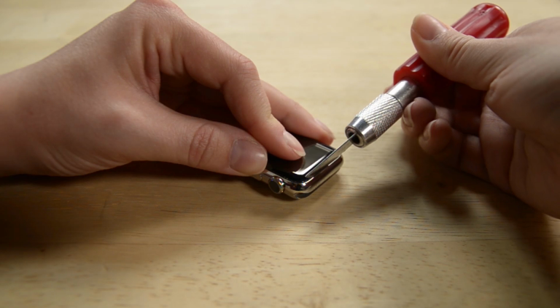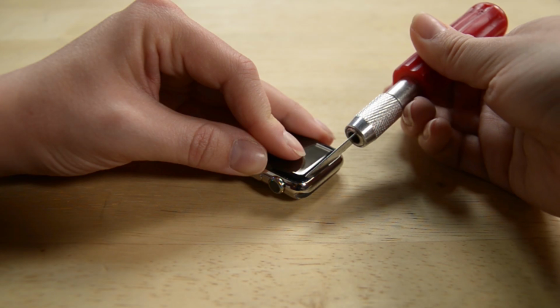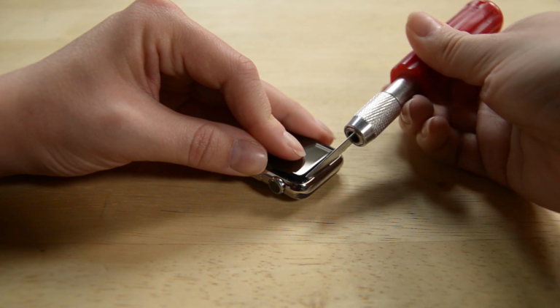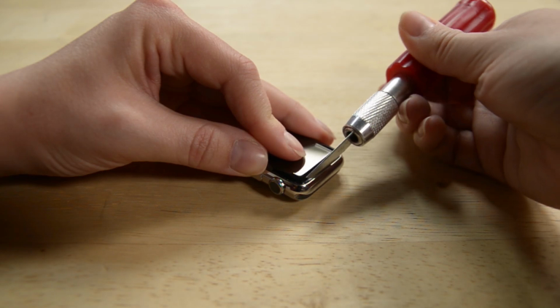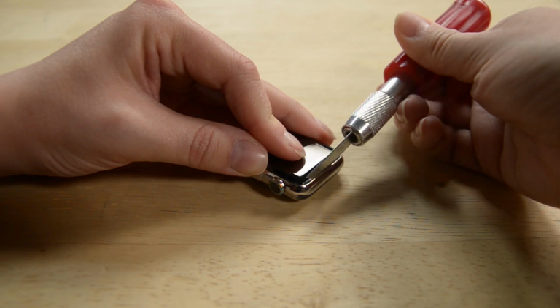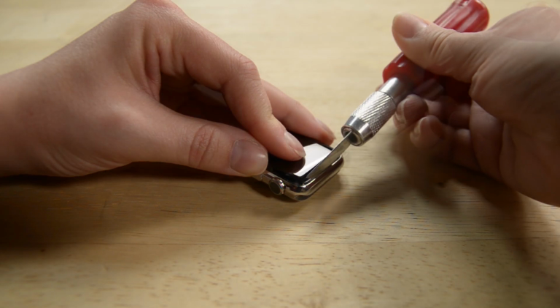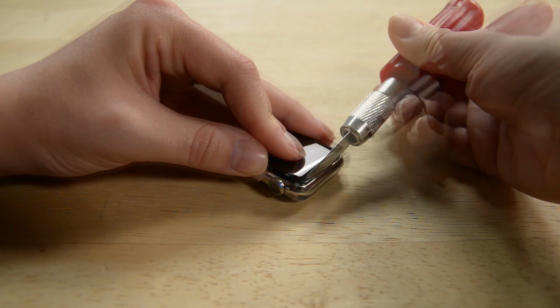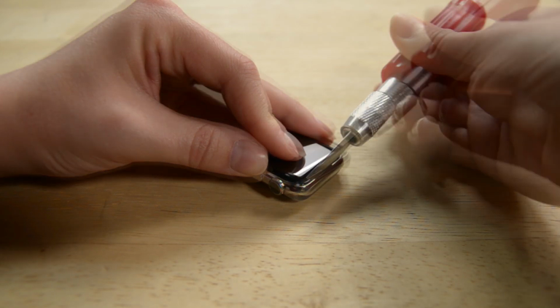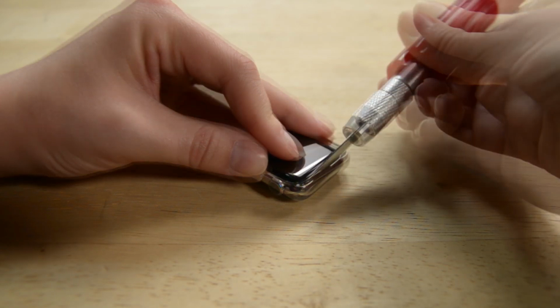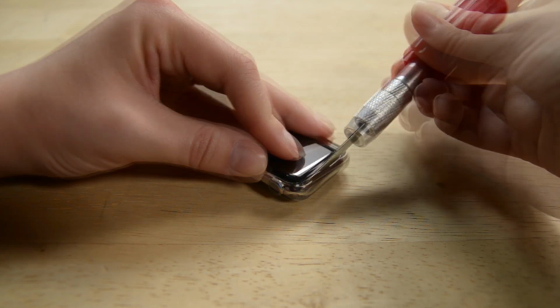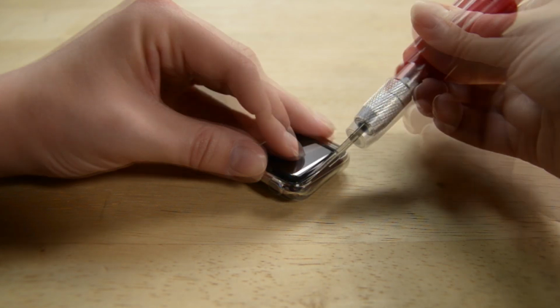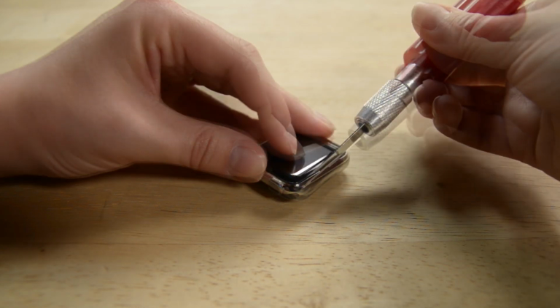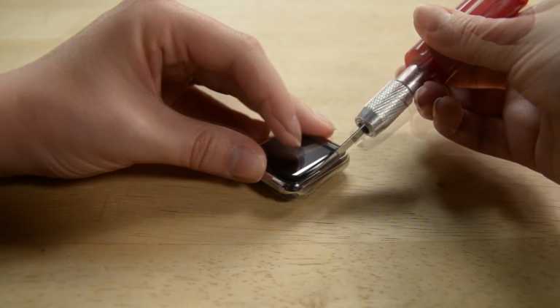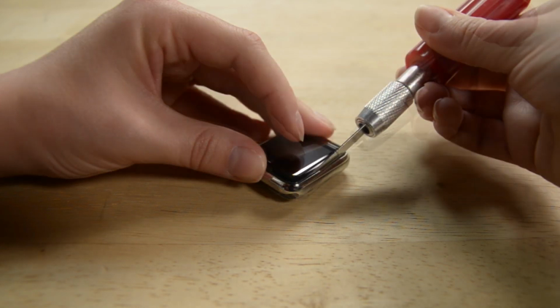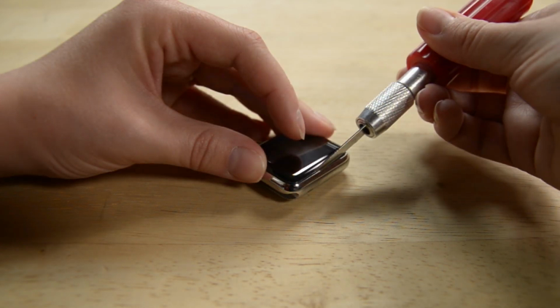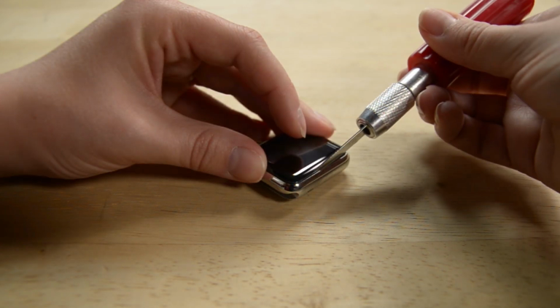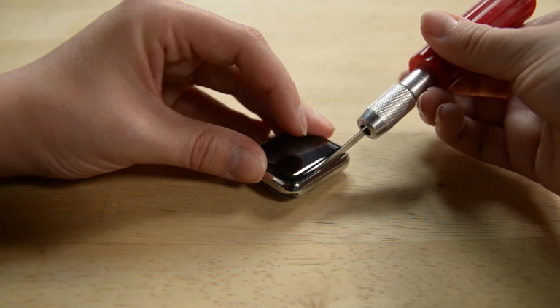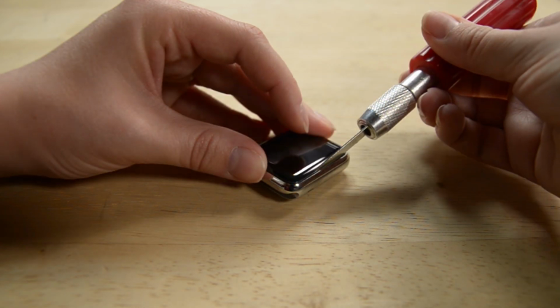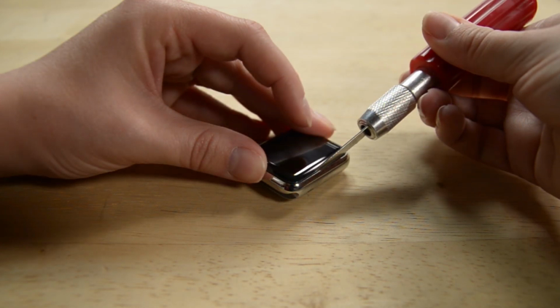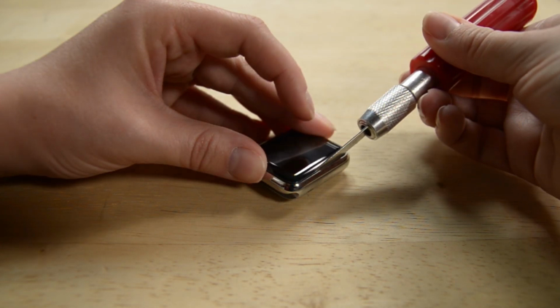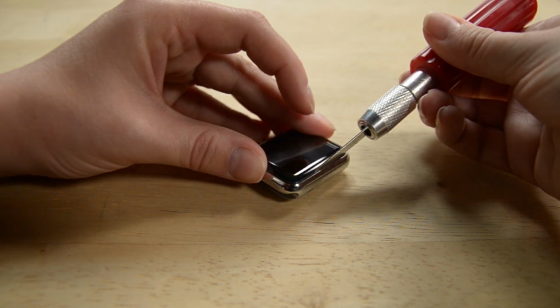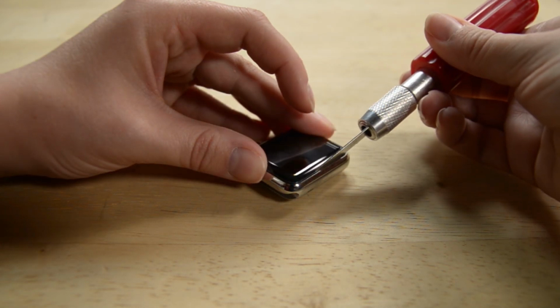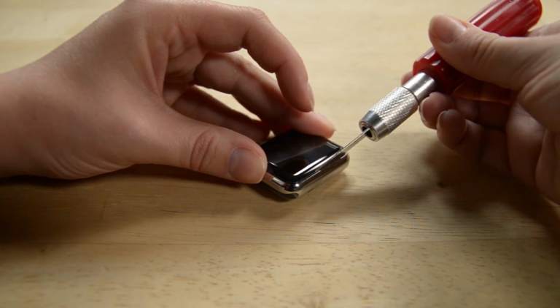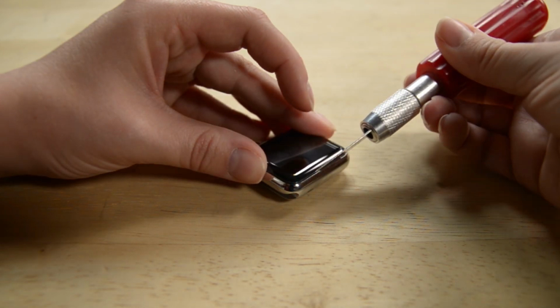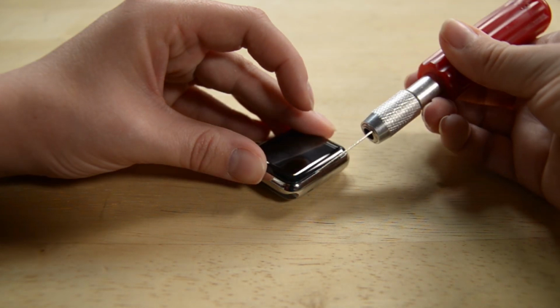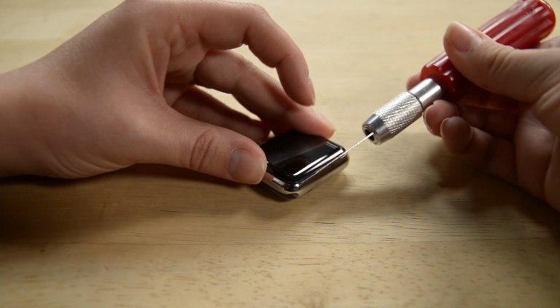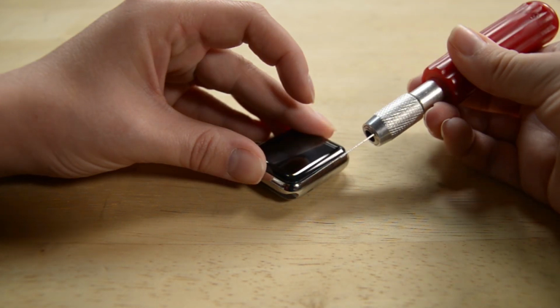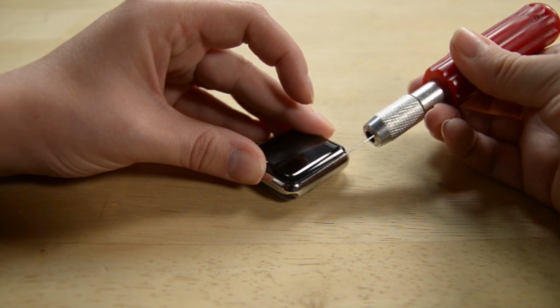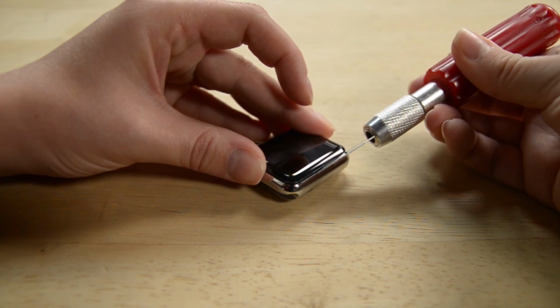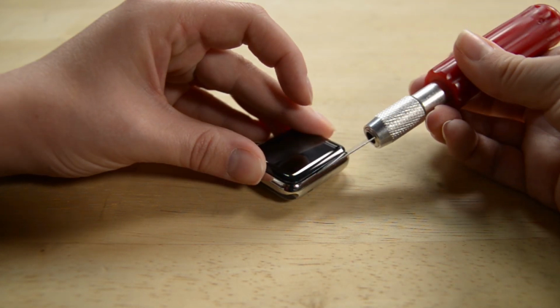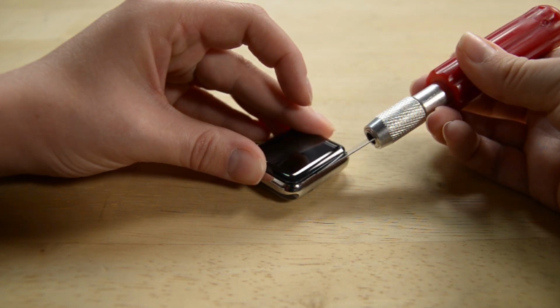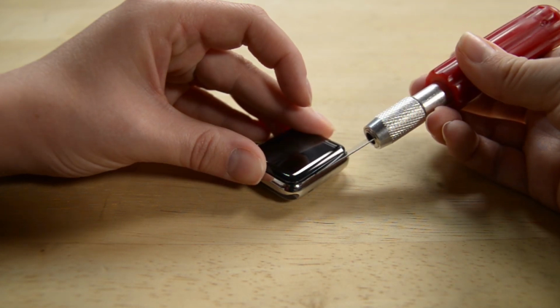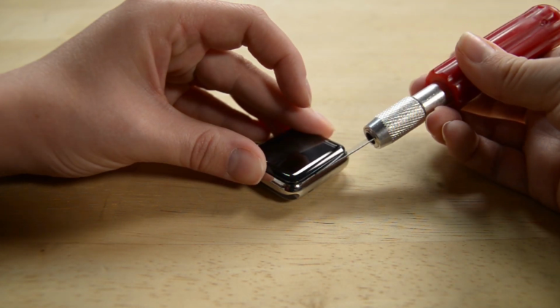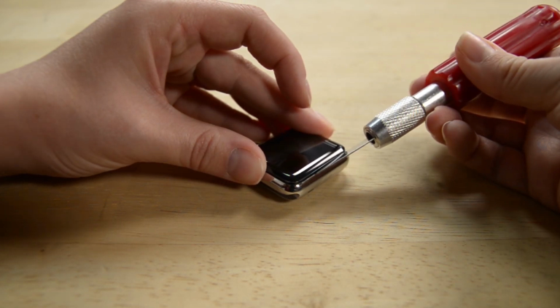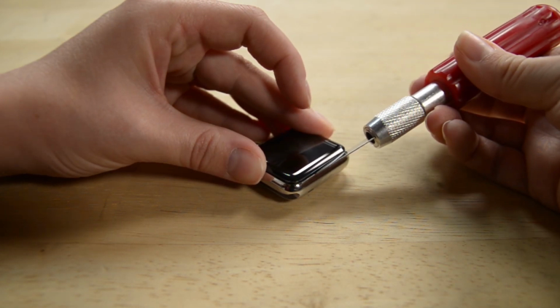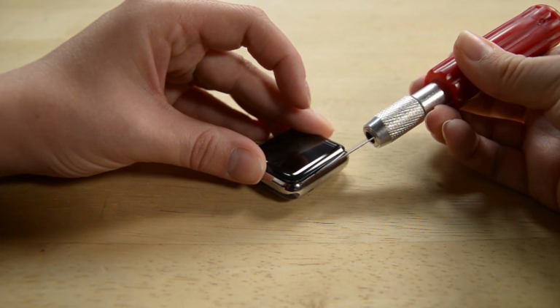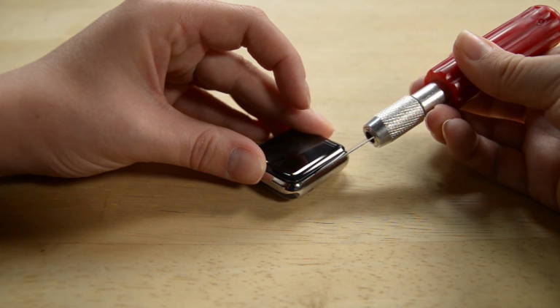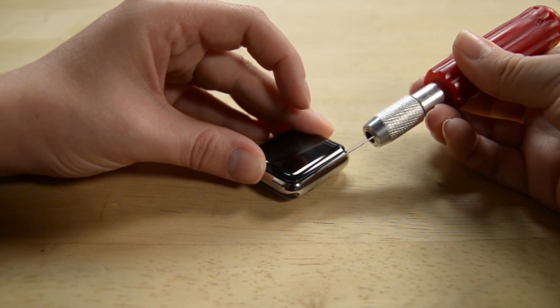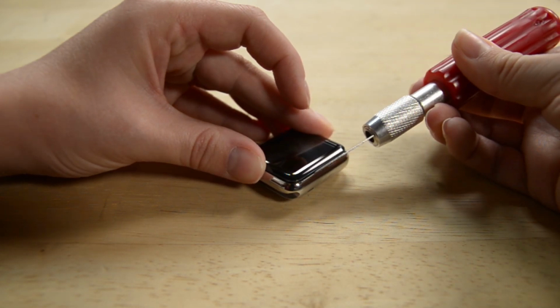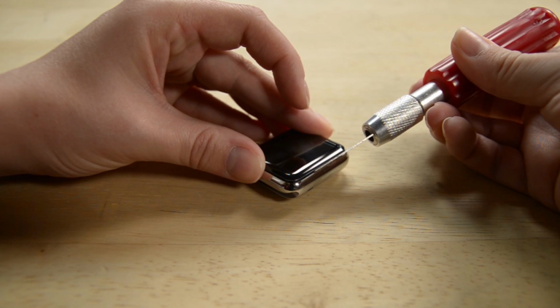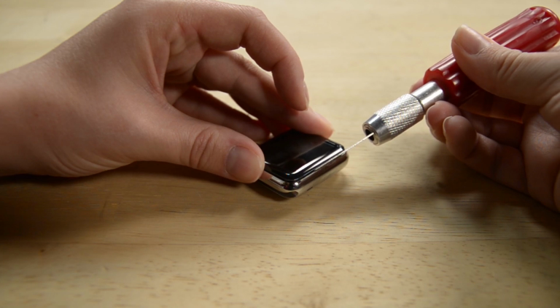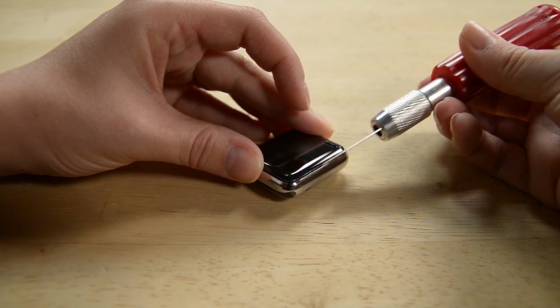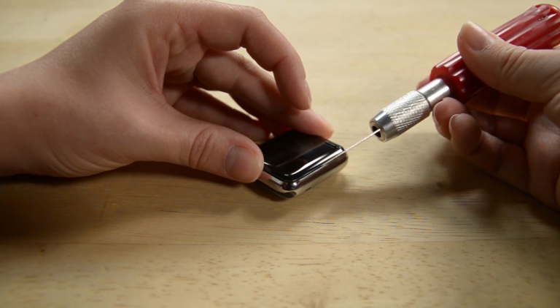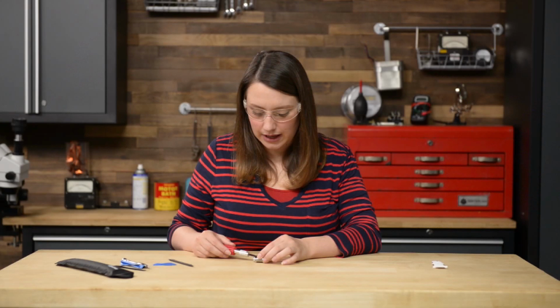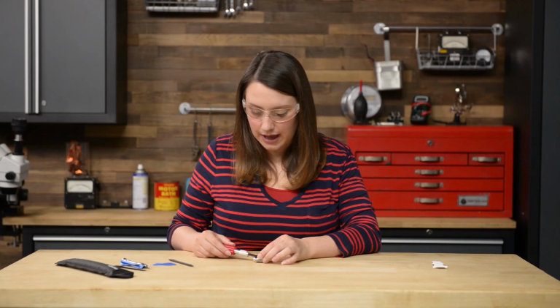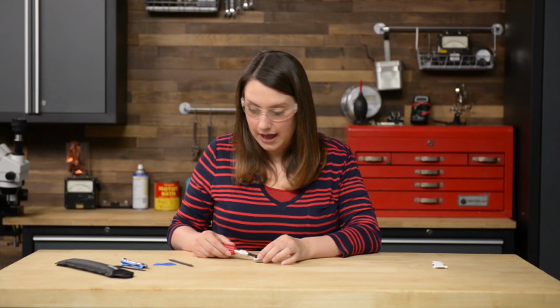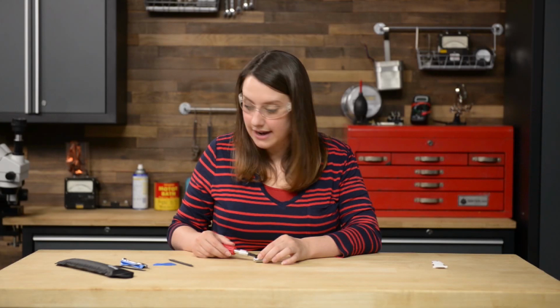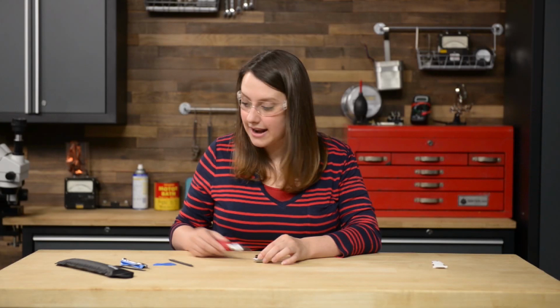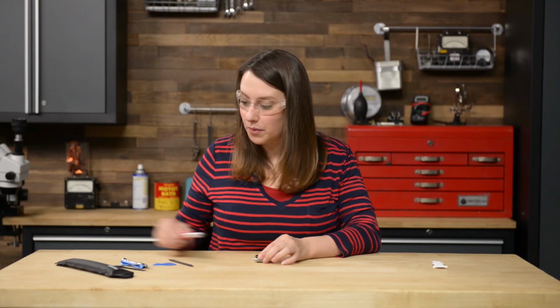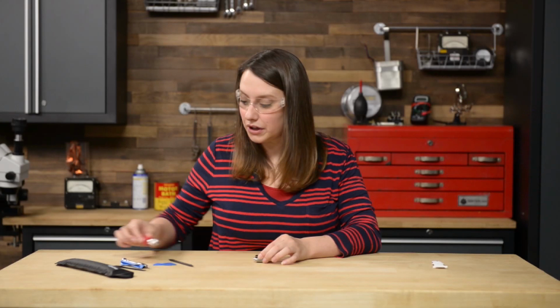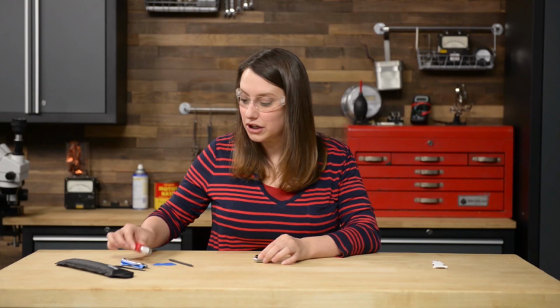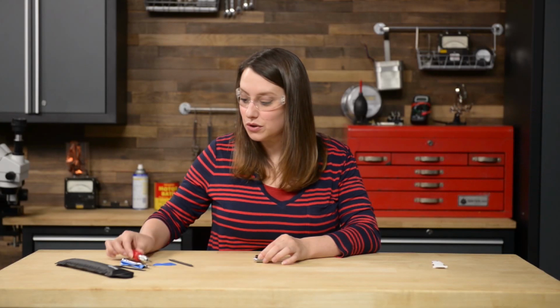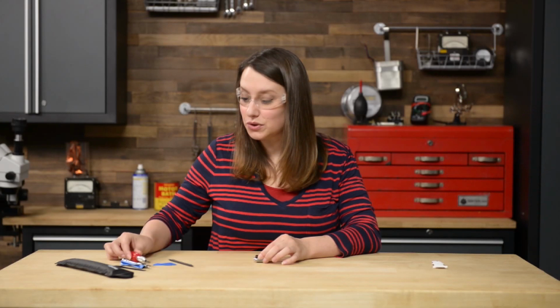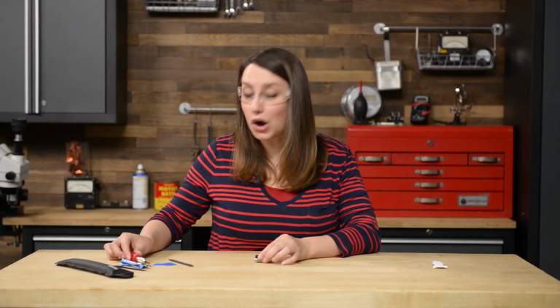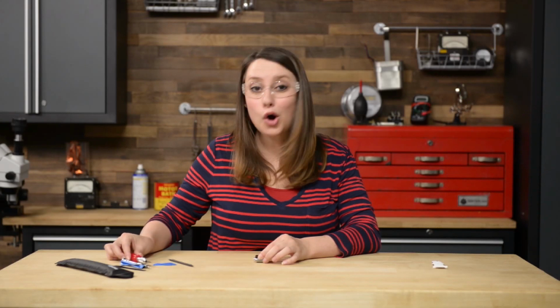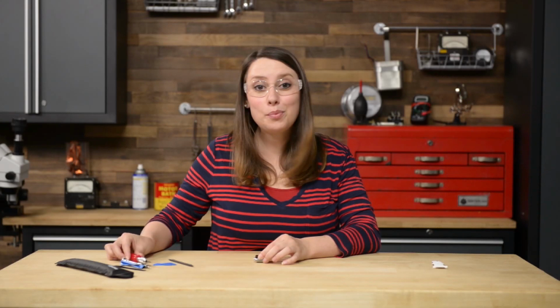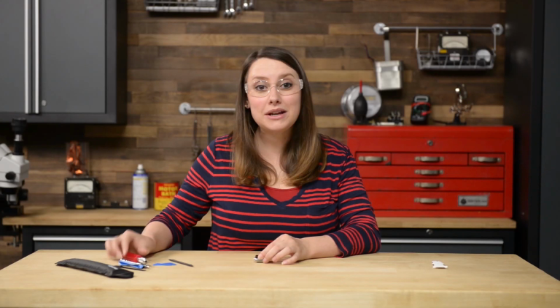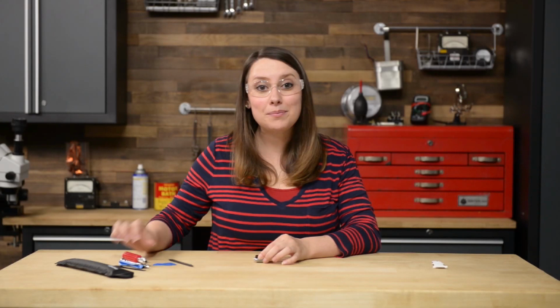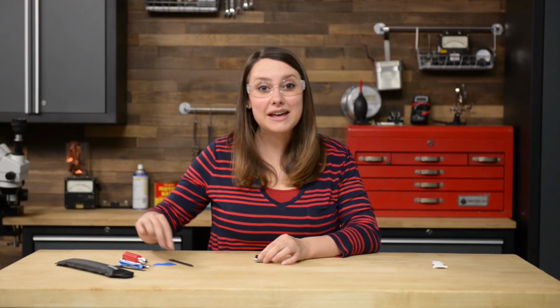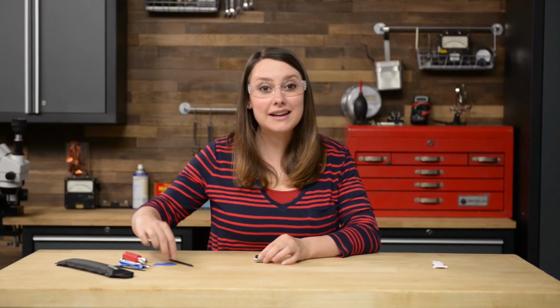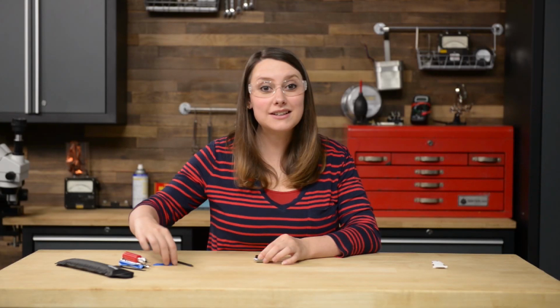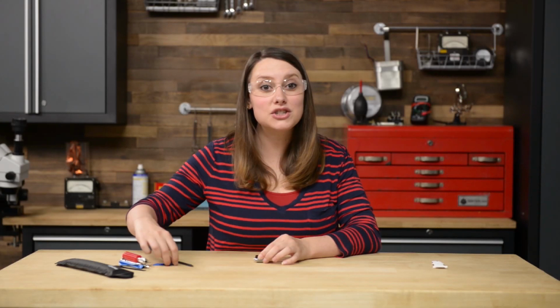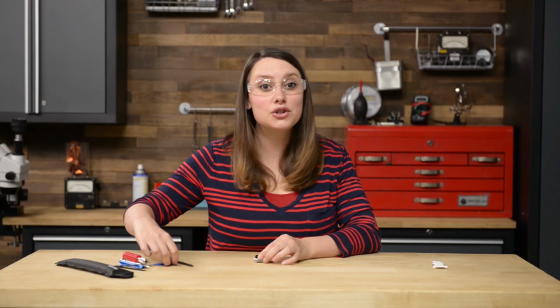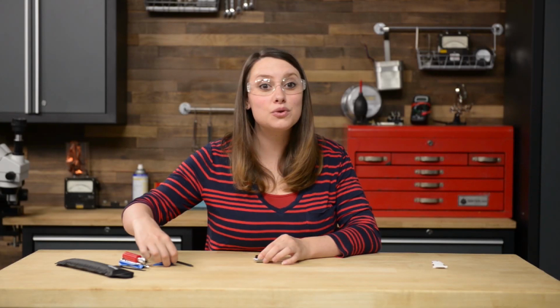In video news, we posted the first of our Apple Watch repair videos. Hopefully you don't need them anytime soon, but in case you do, we've got them ready.